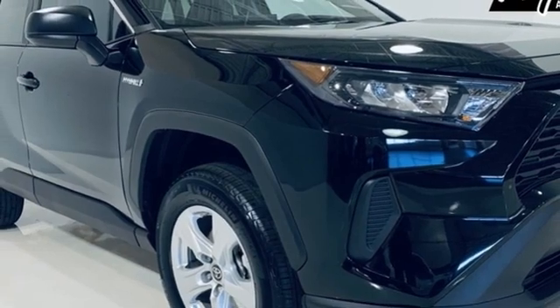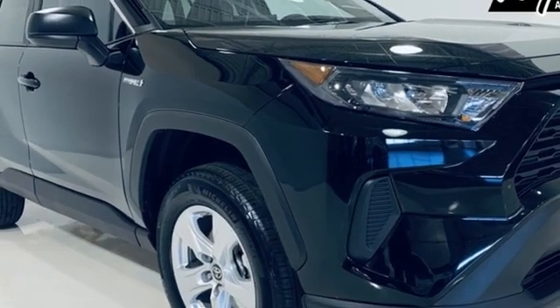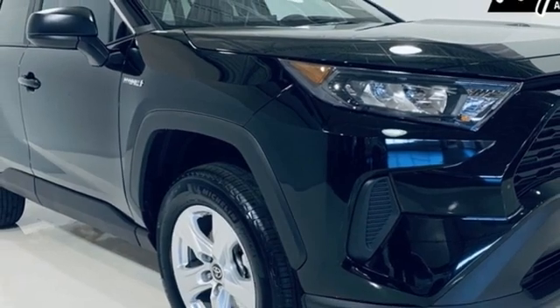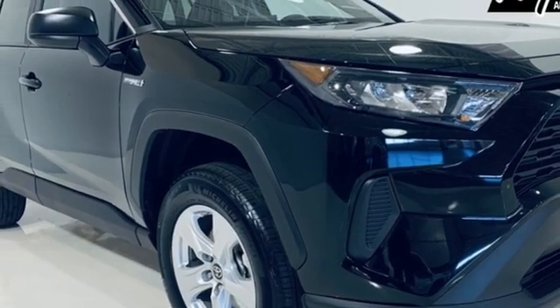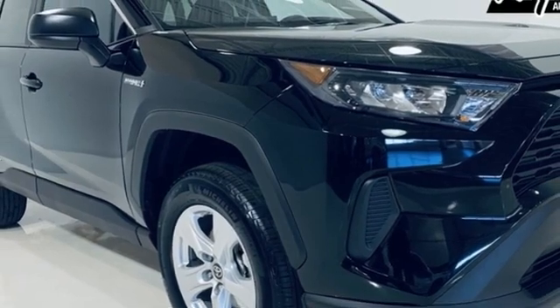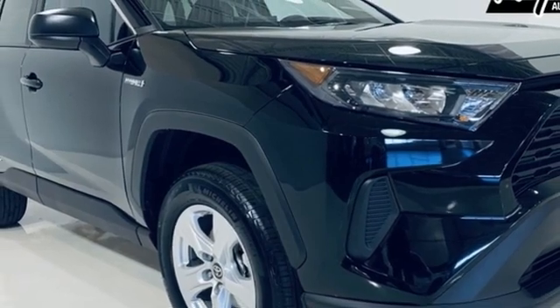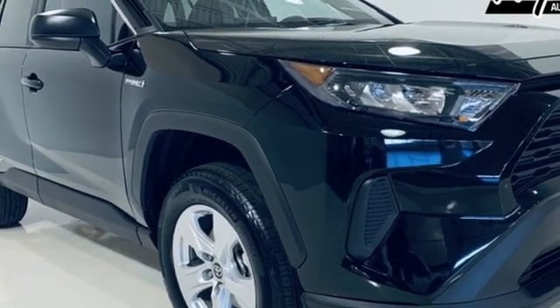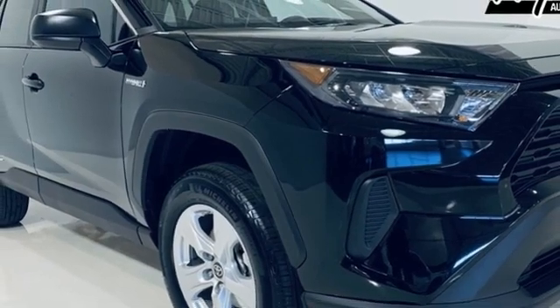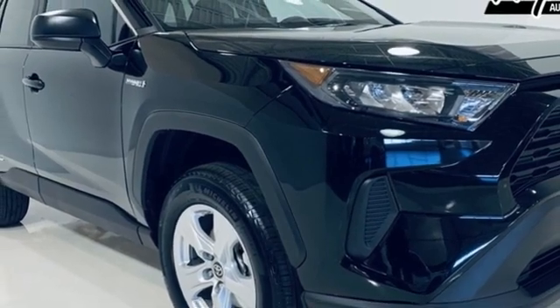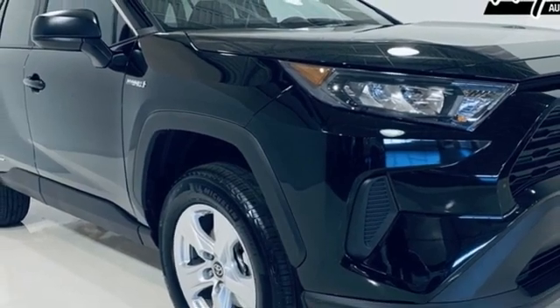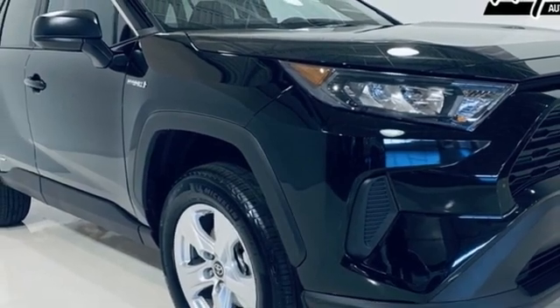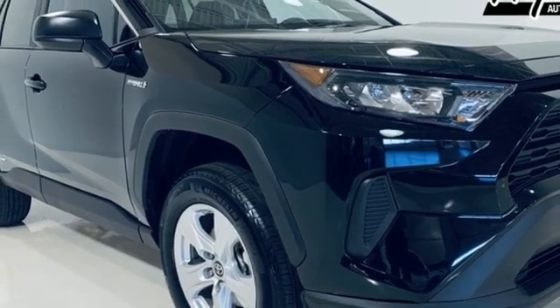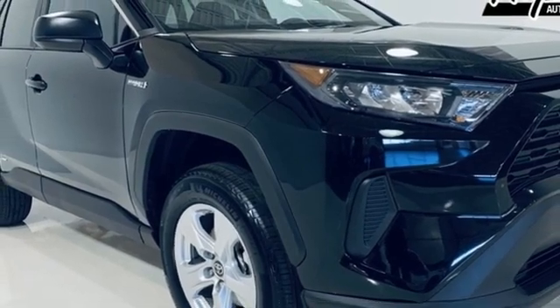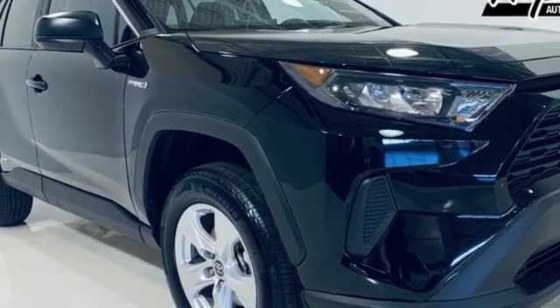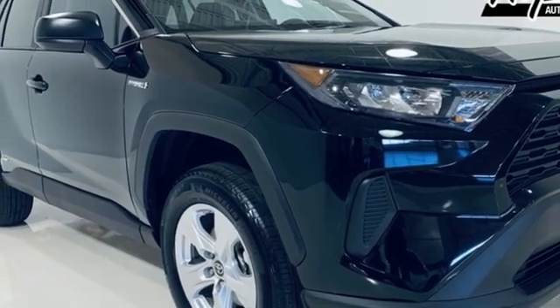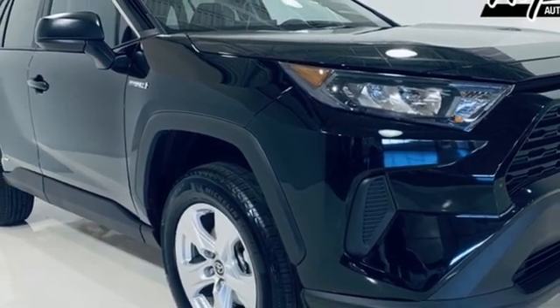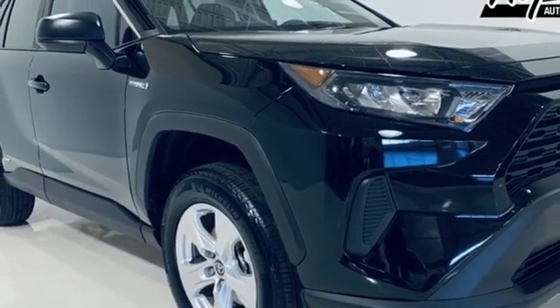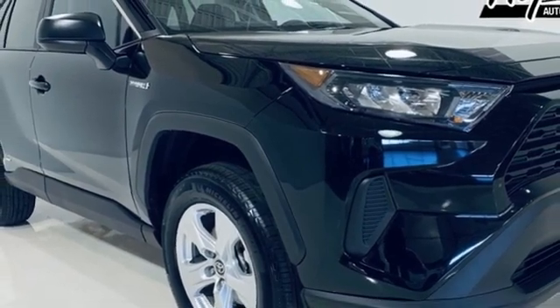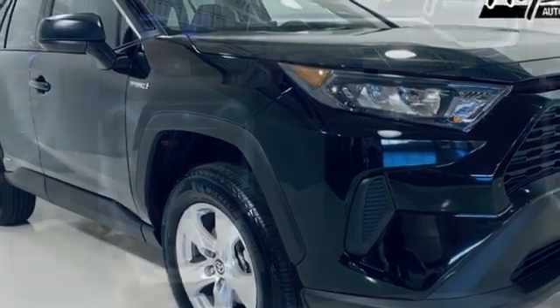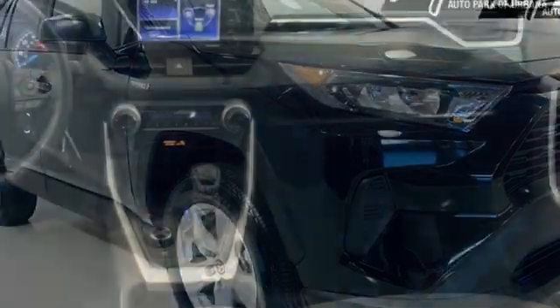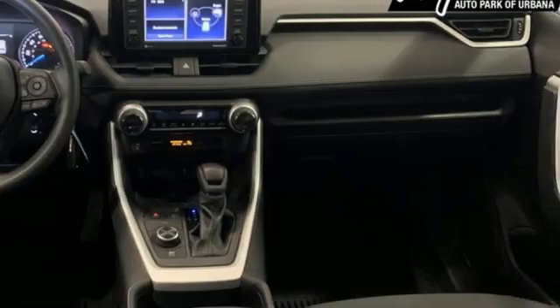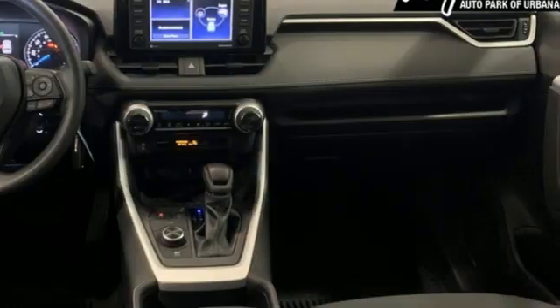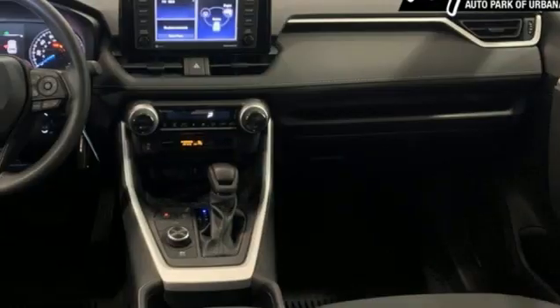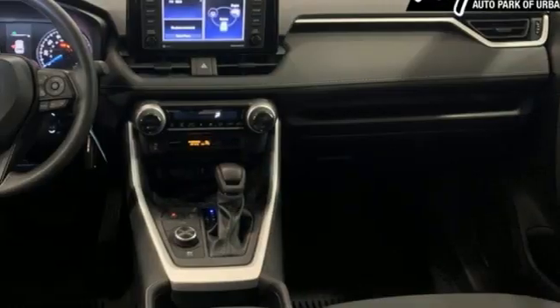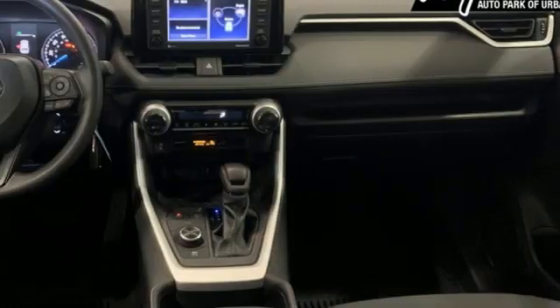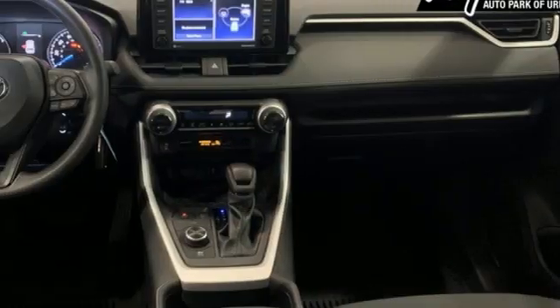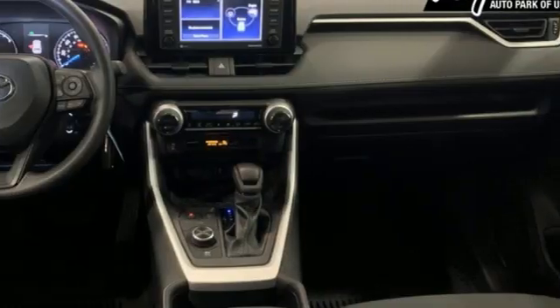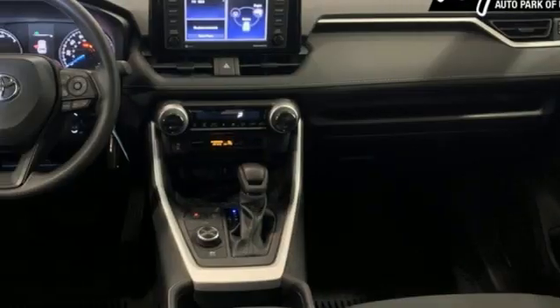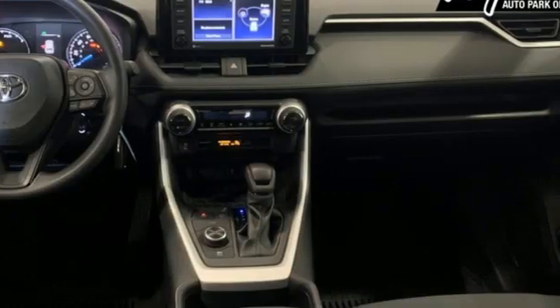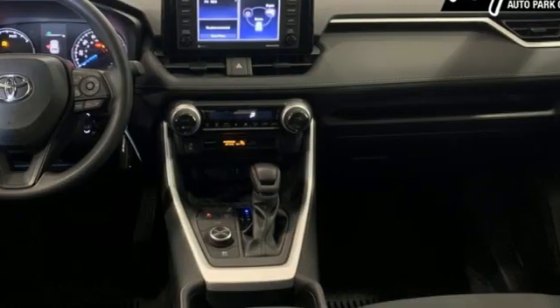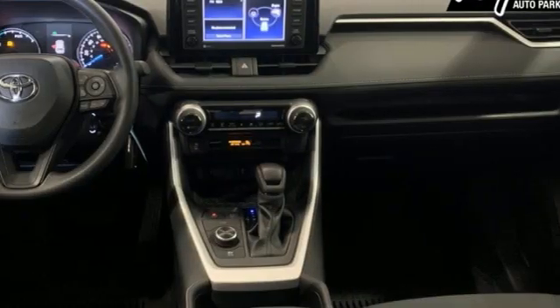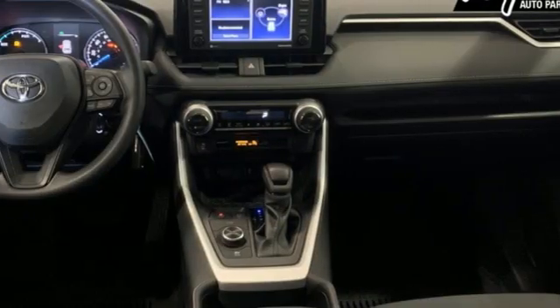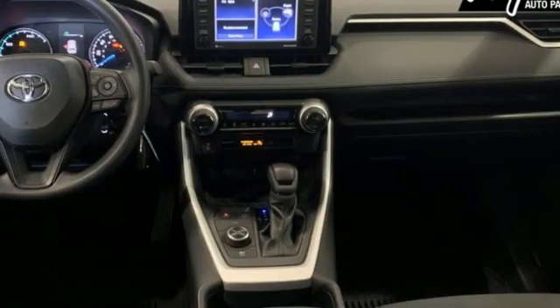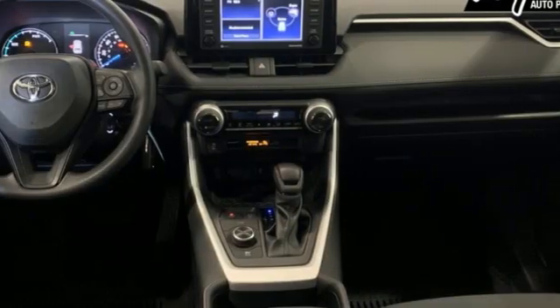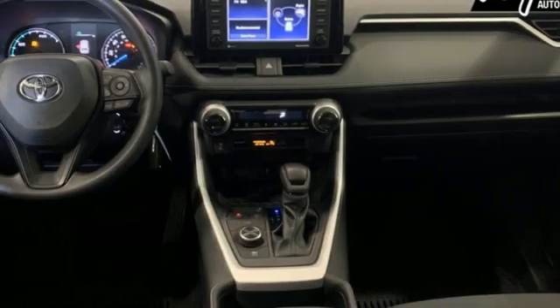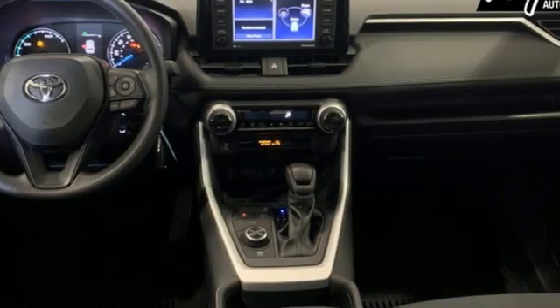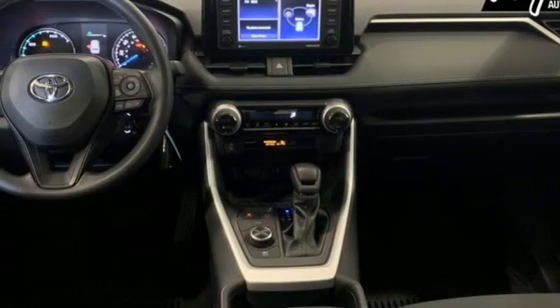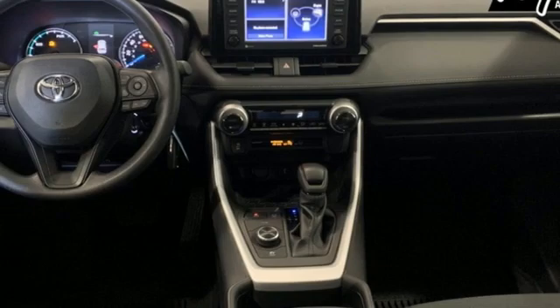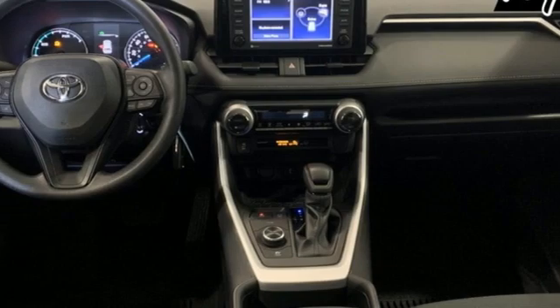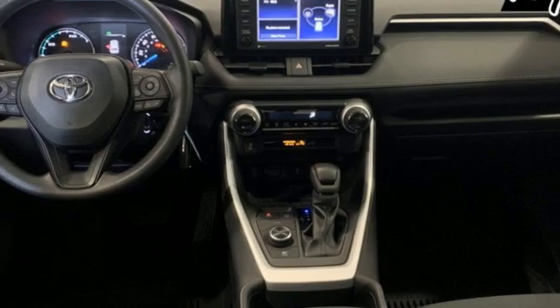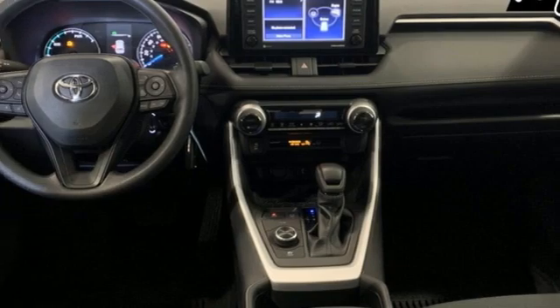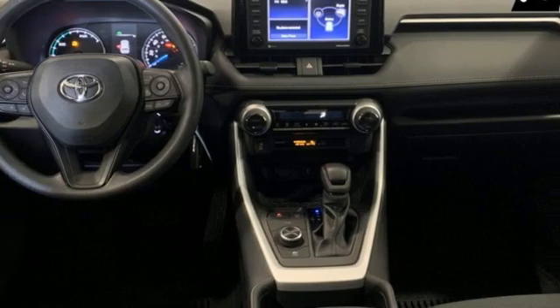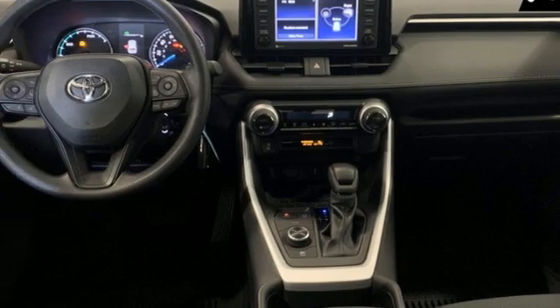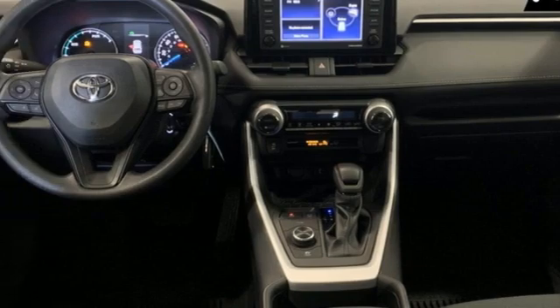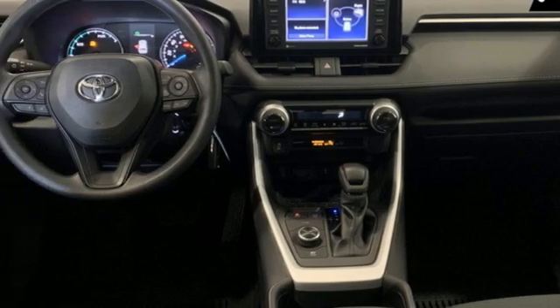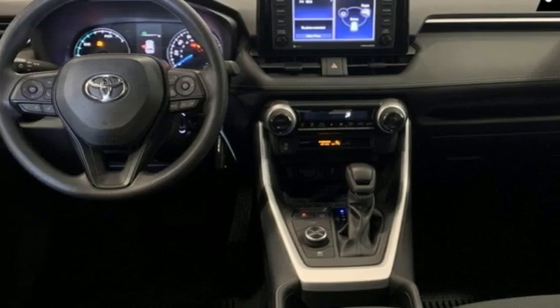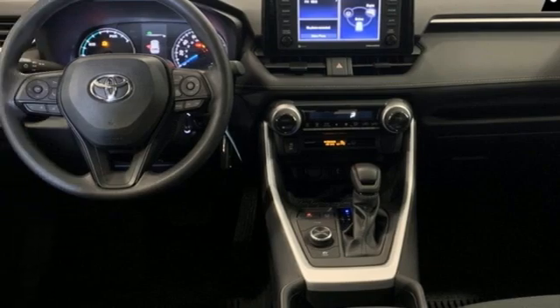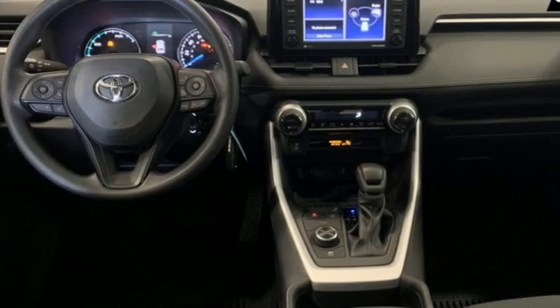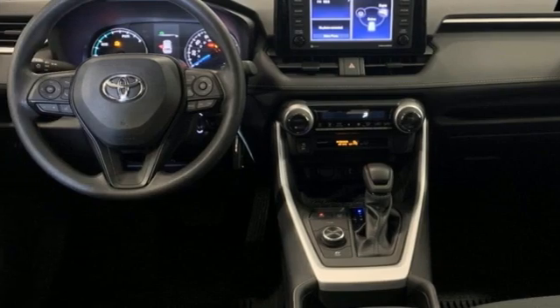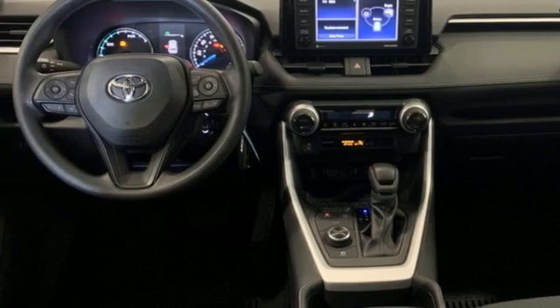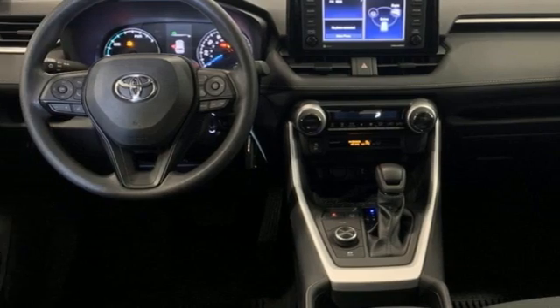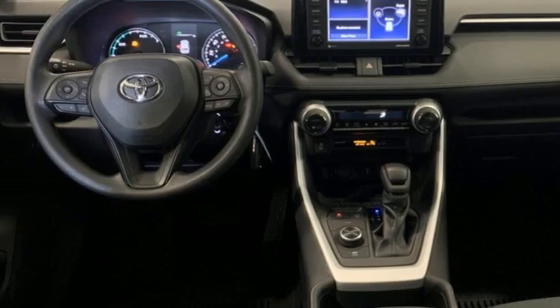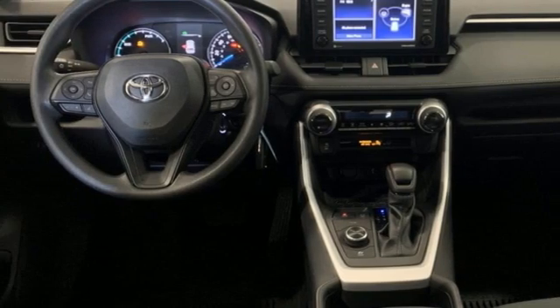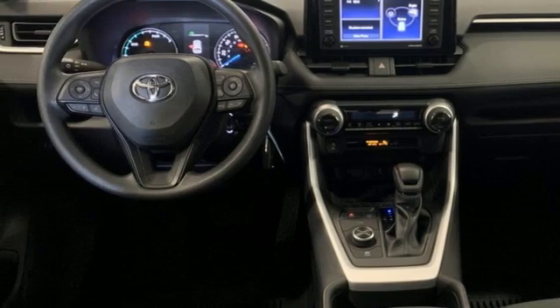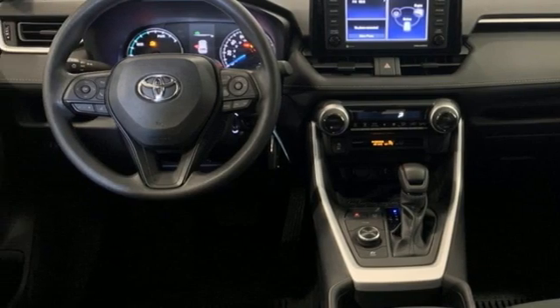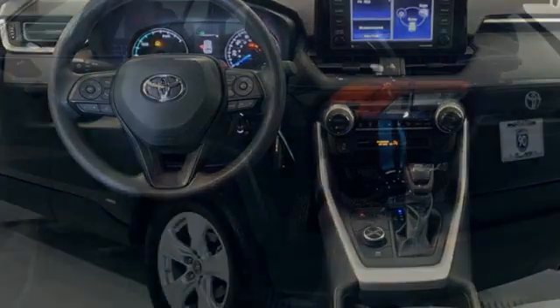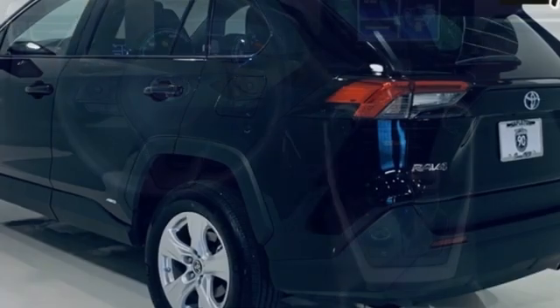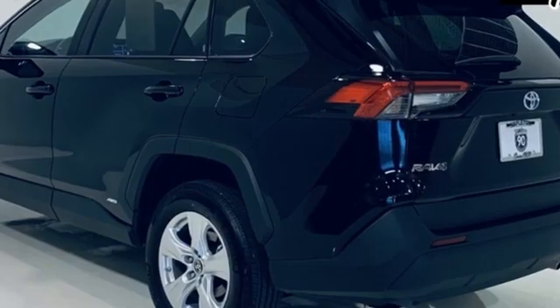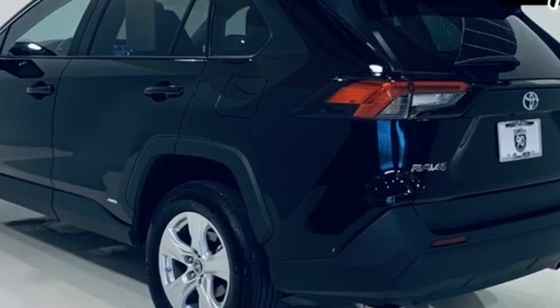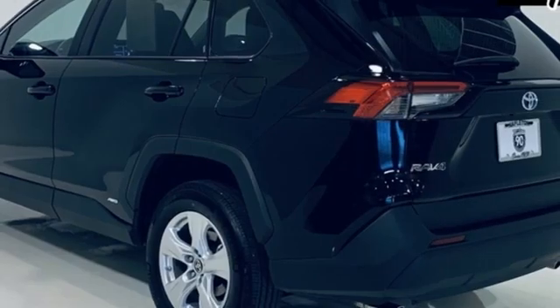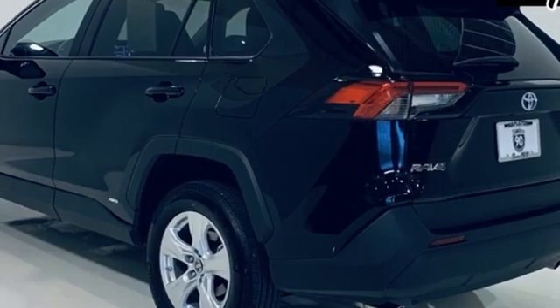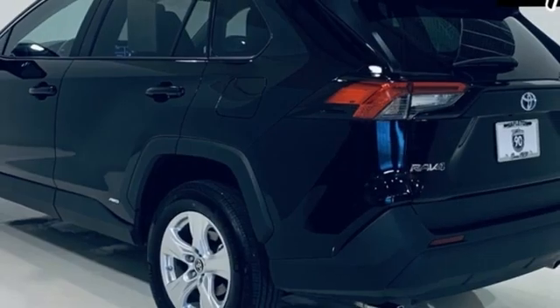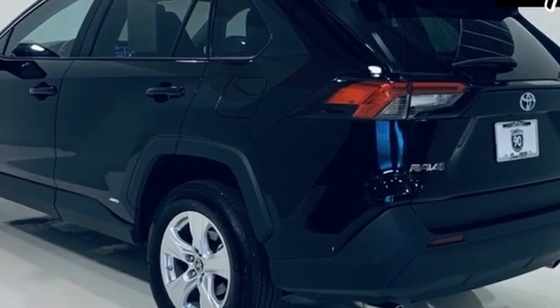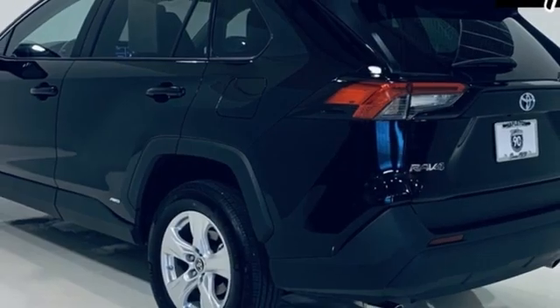Streaming audio, active grille shutters, wireless phone connectivity, and LED low and high beam headlights.